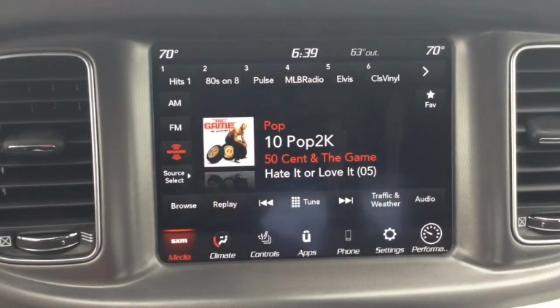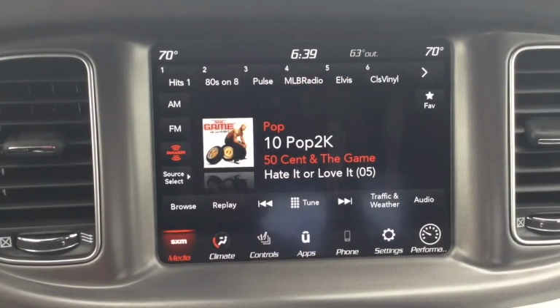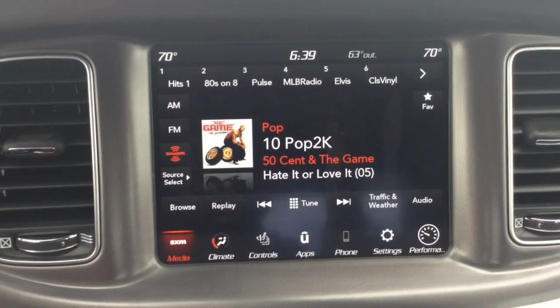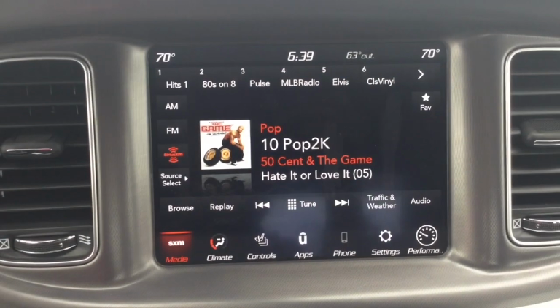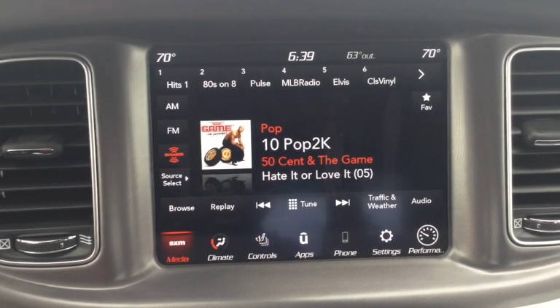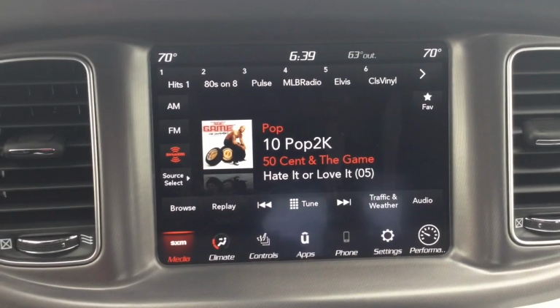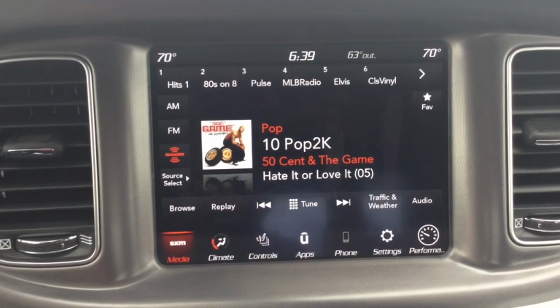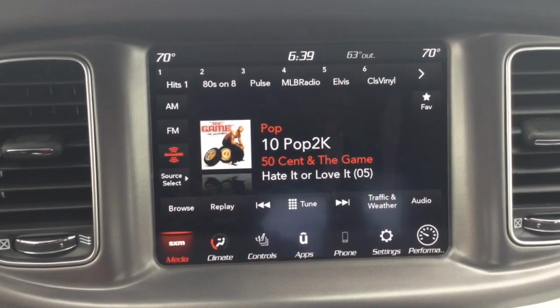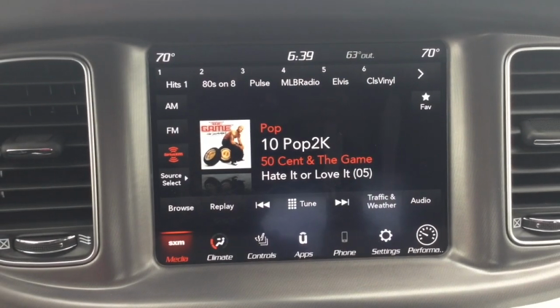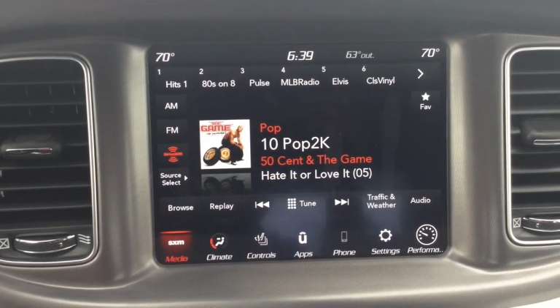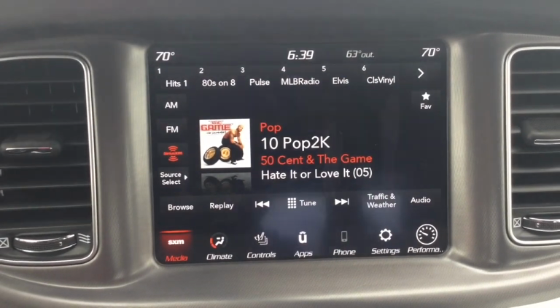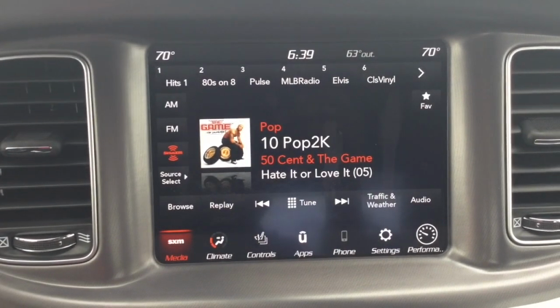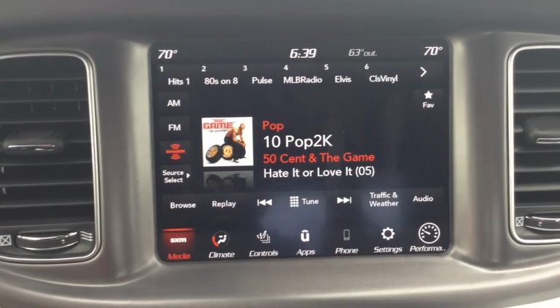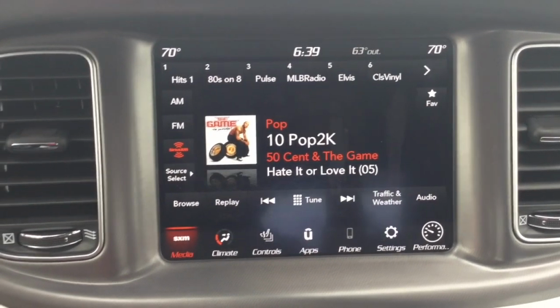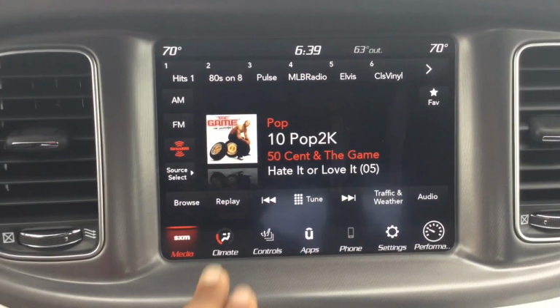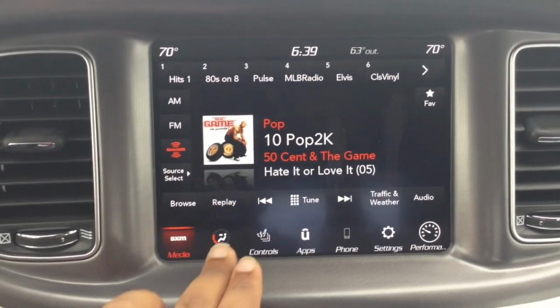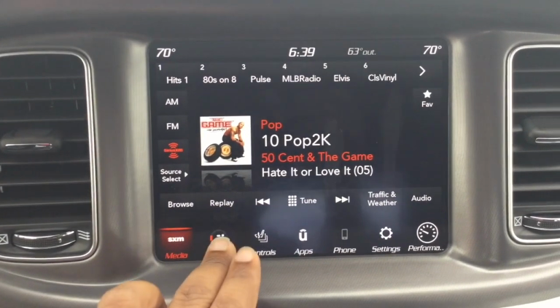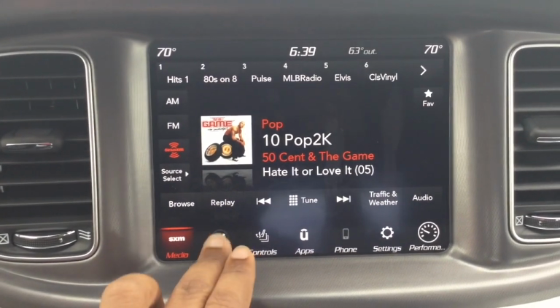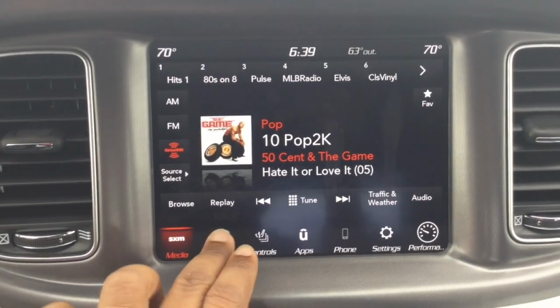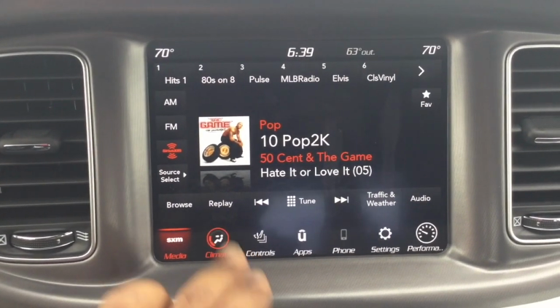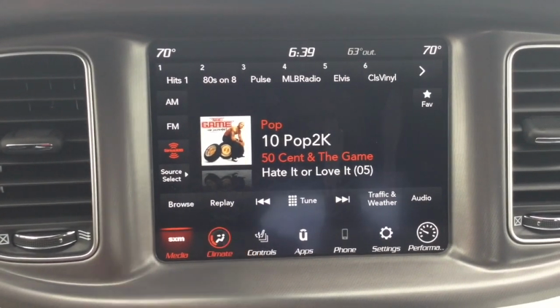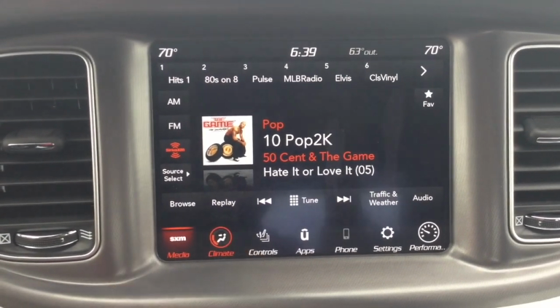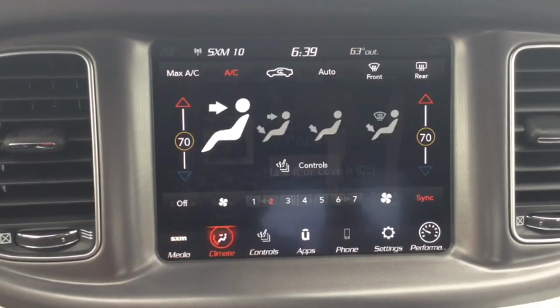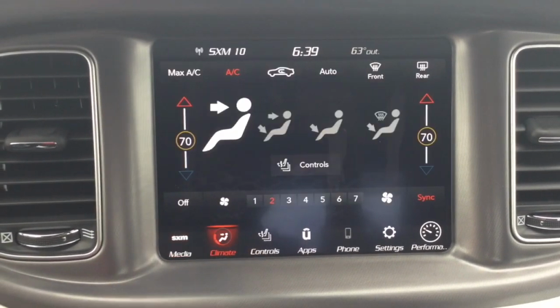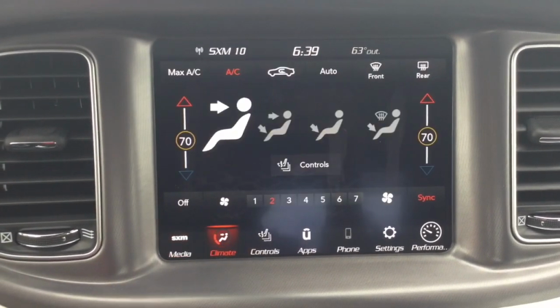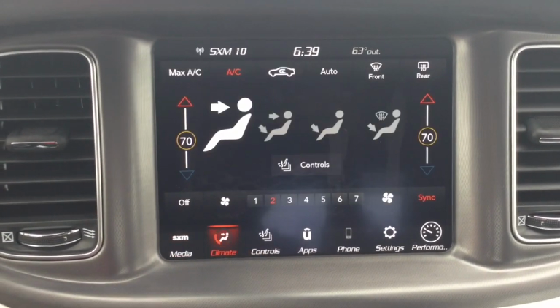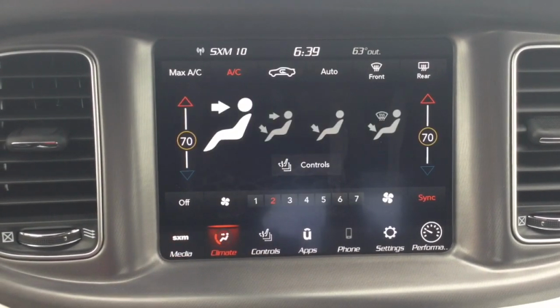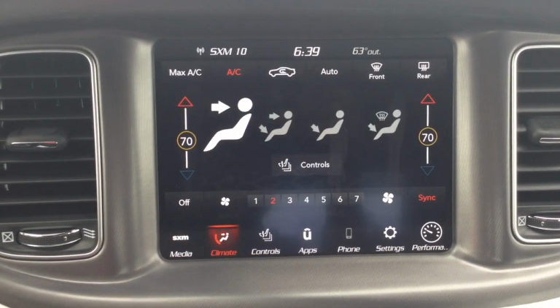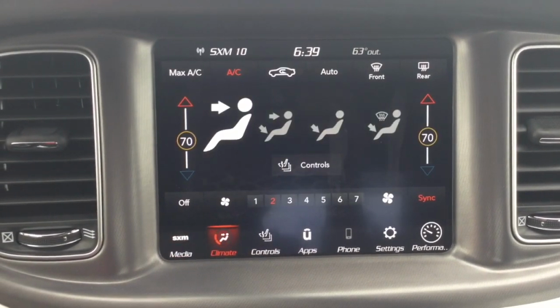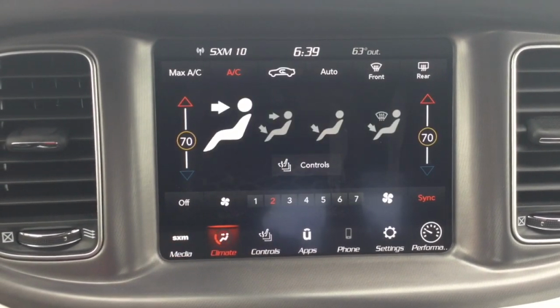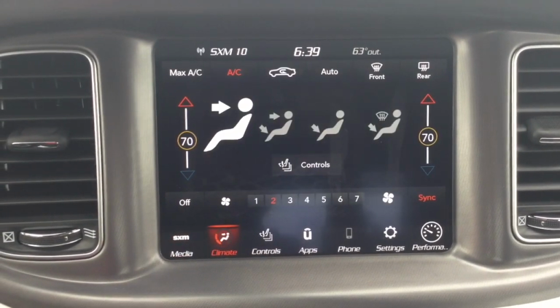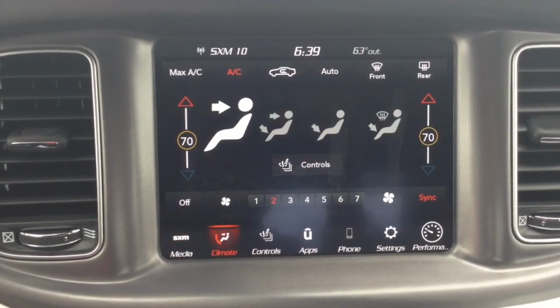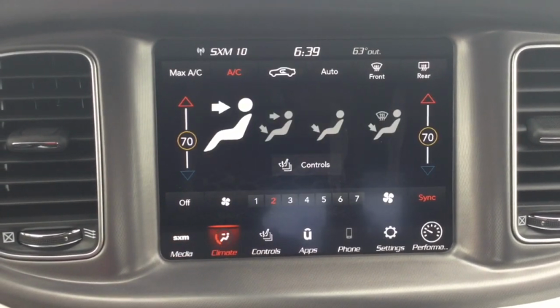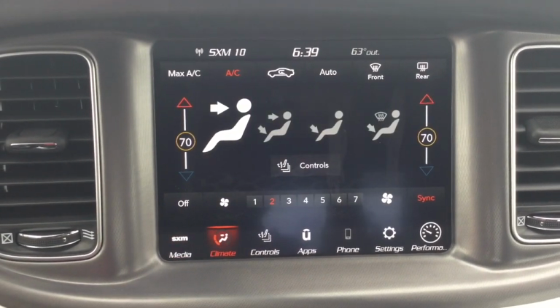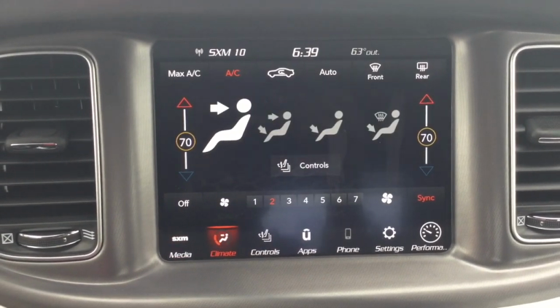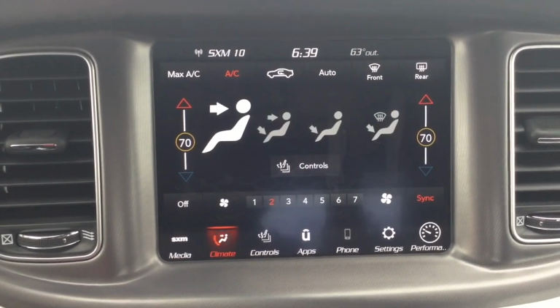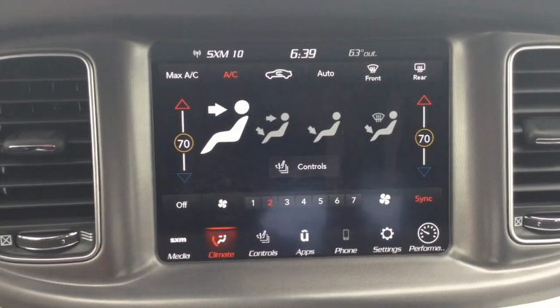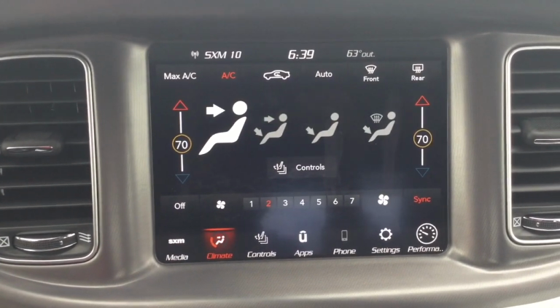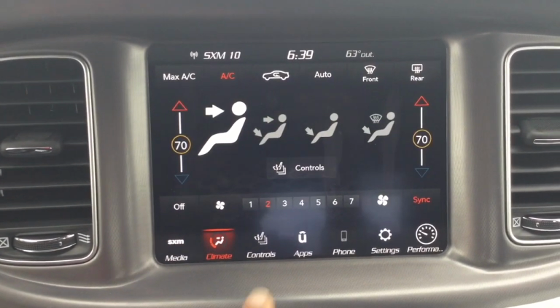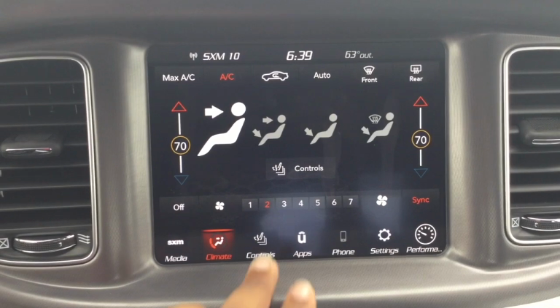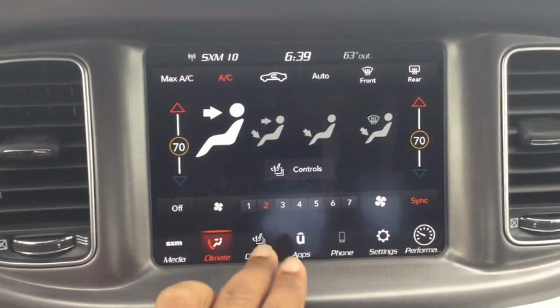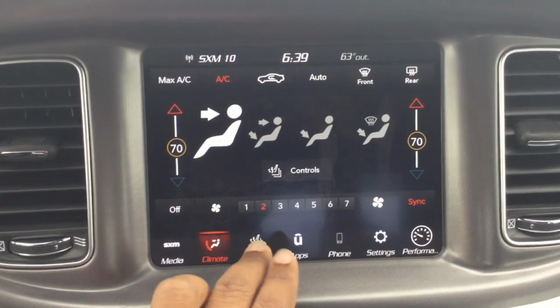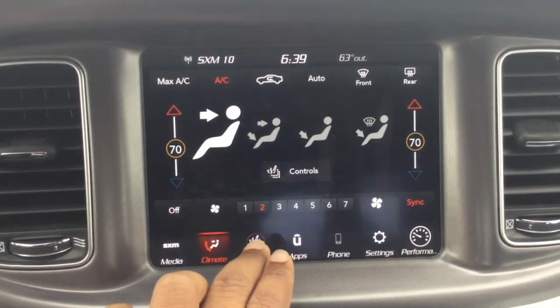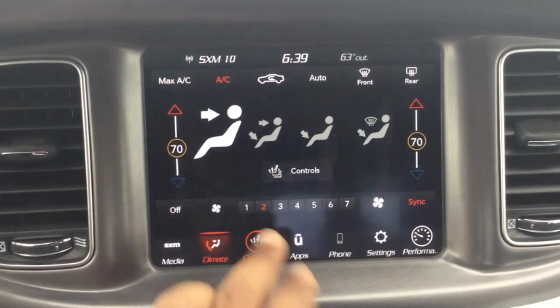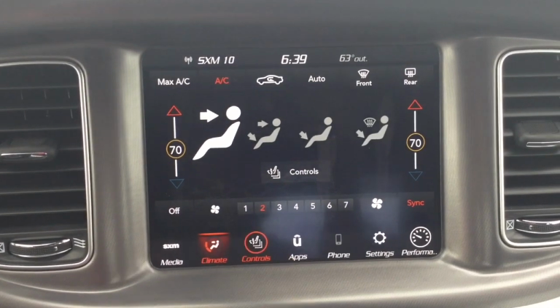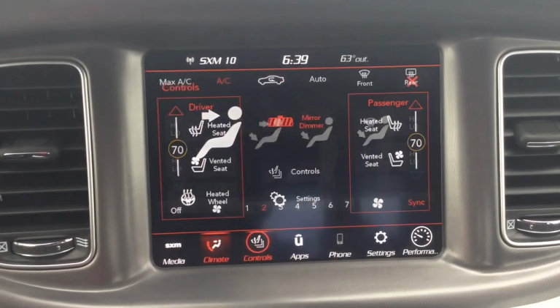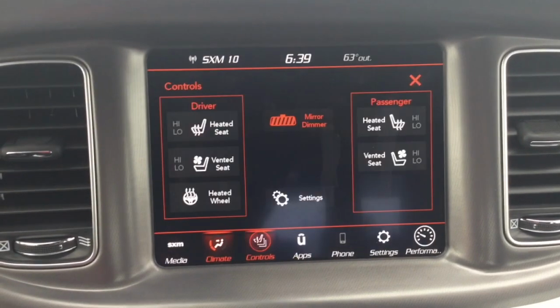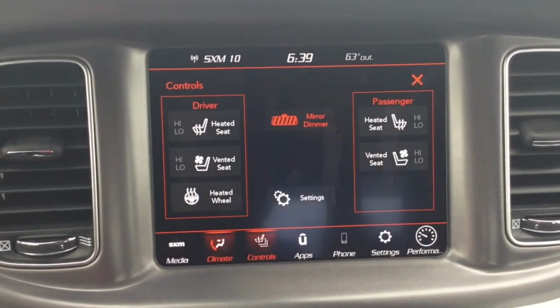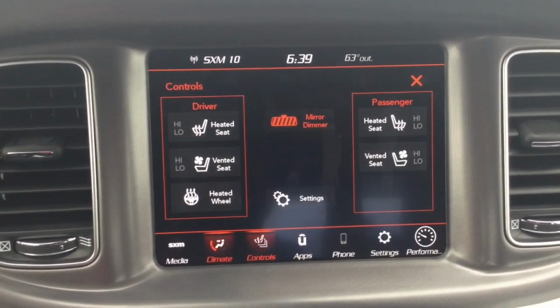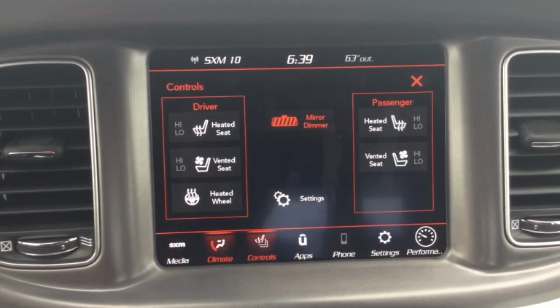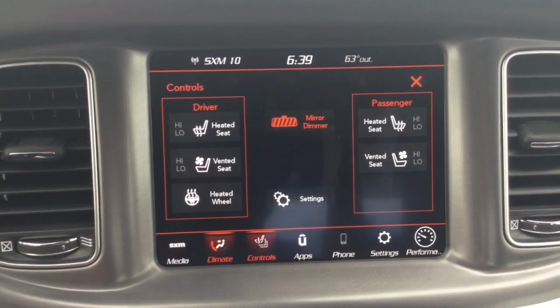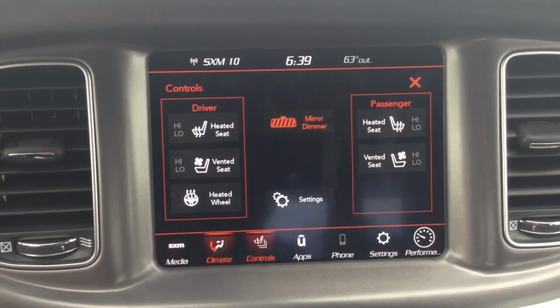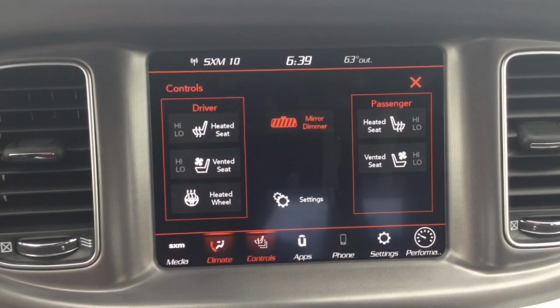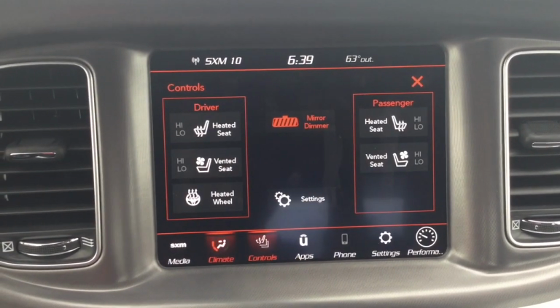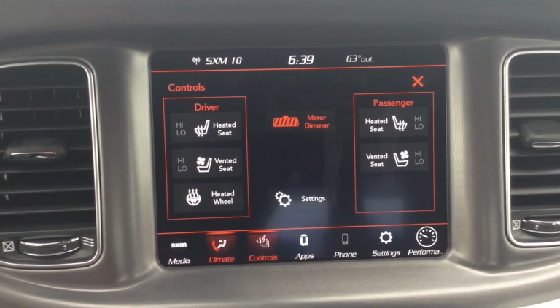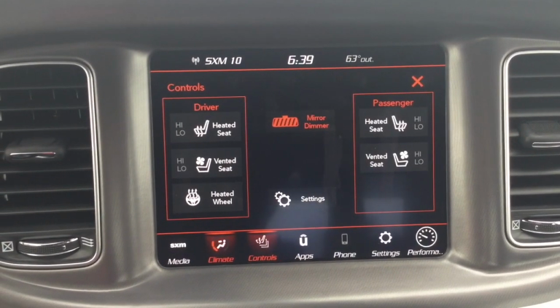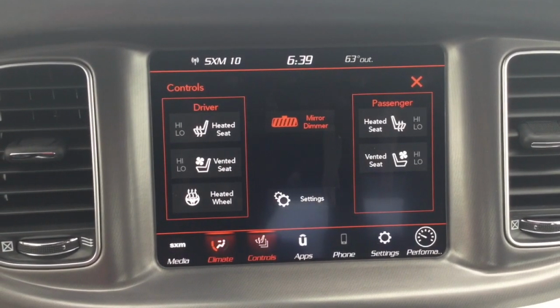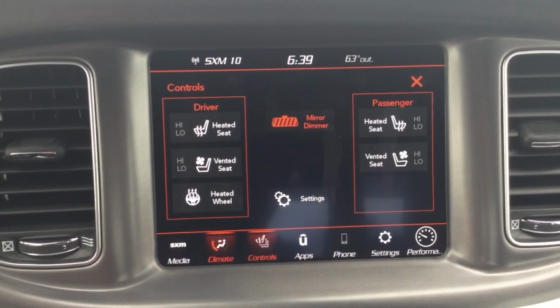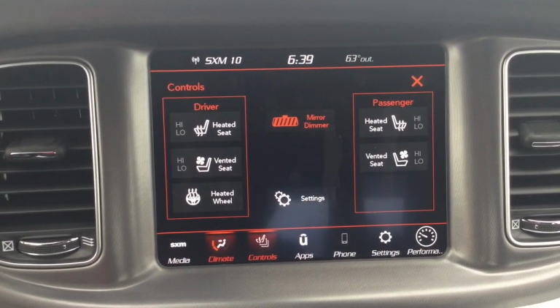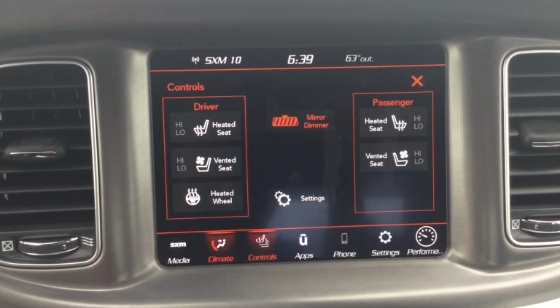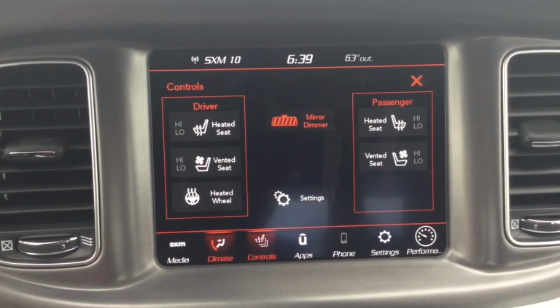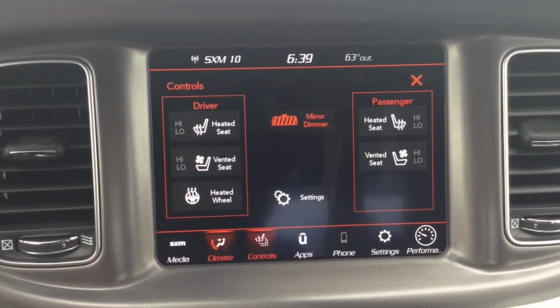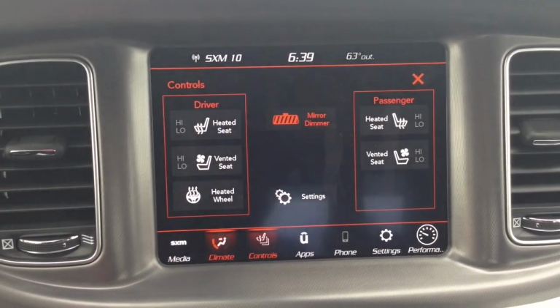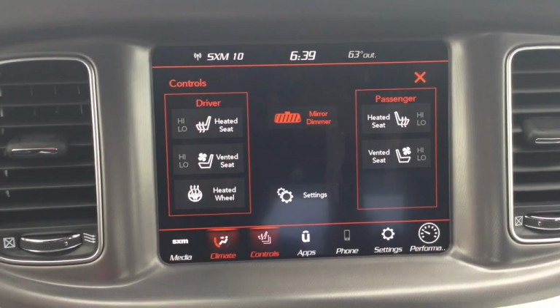Right here we are looking at an 8 inch touch screen display with Android Auto and Apple CarPlay, running the latest Uconnect.